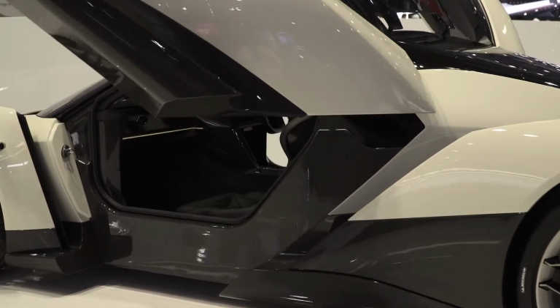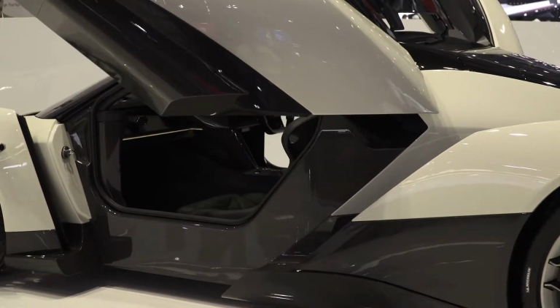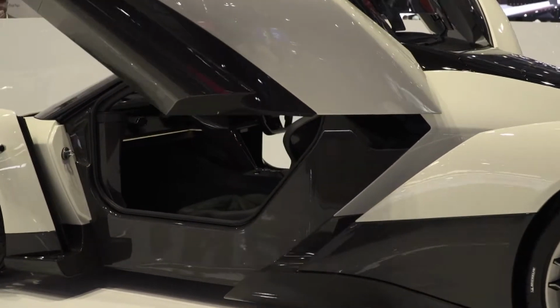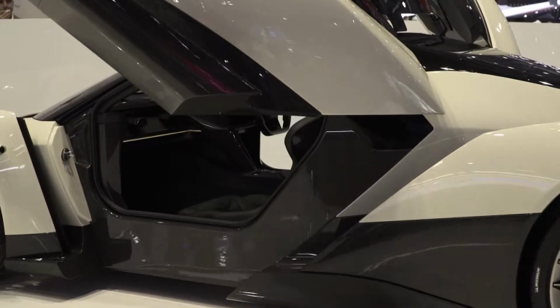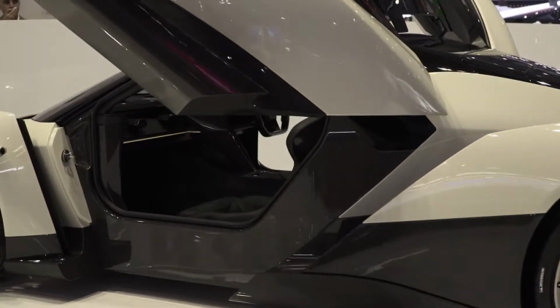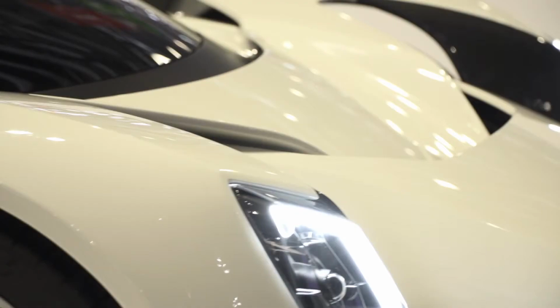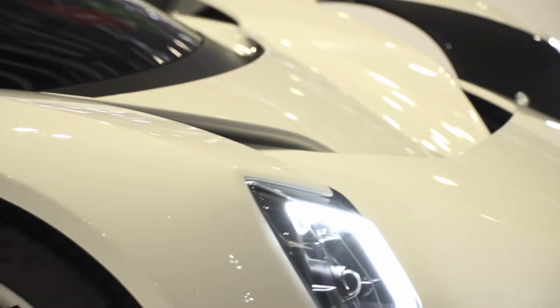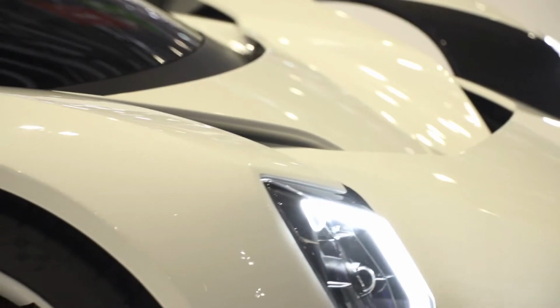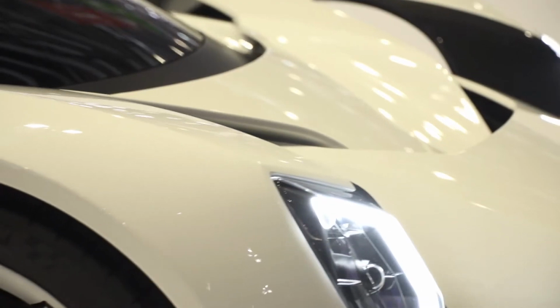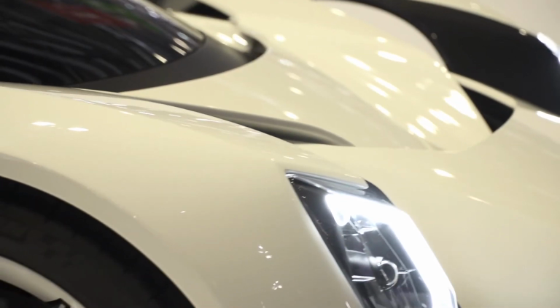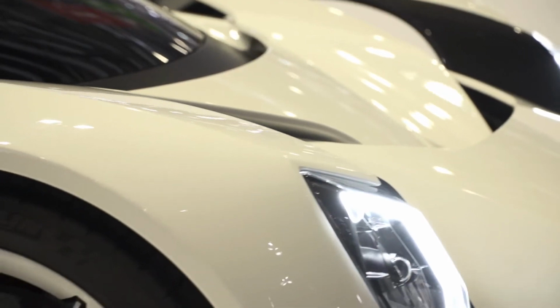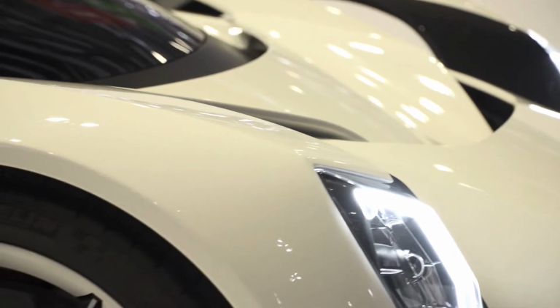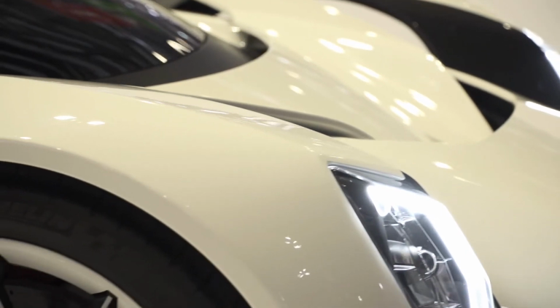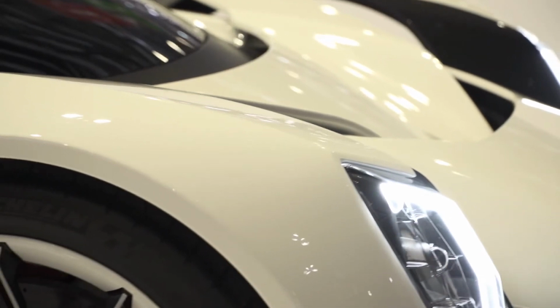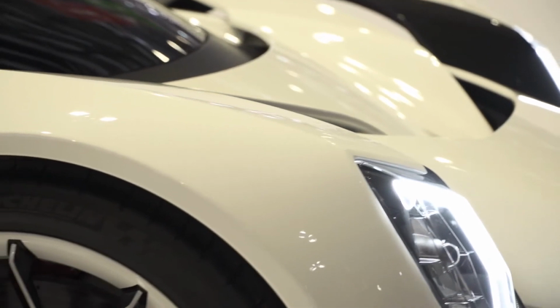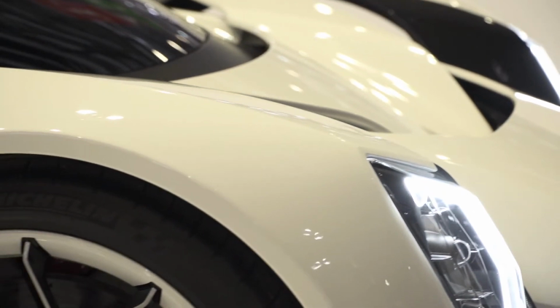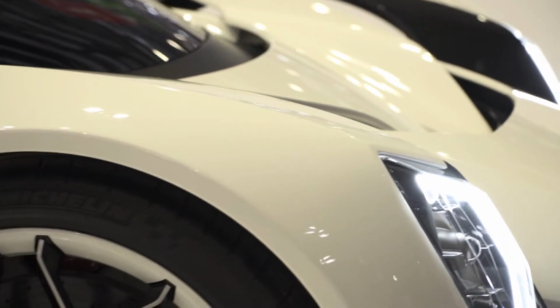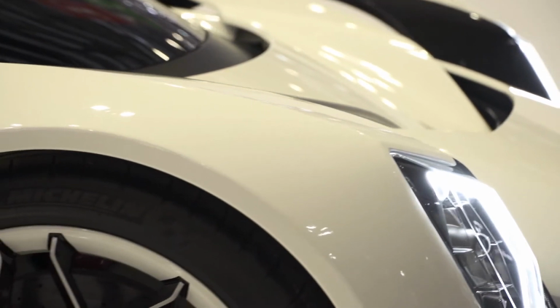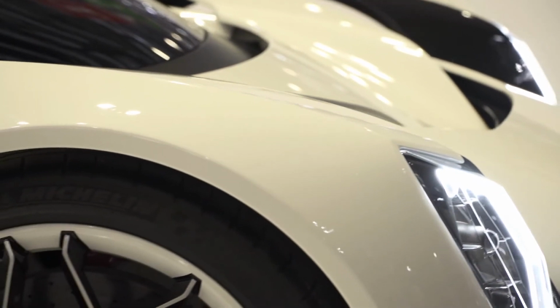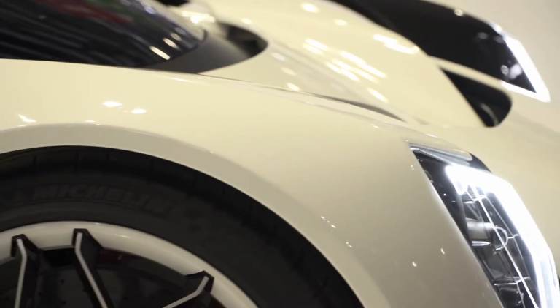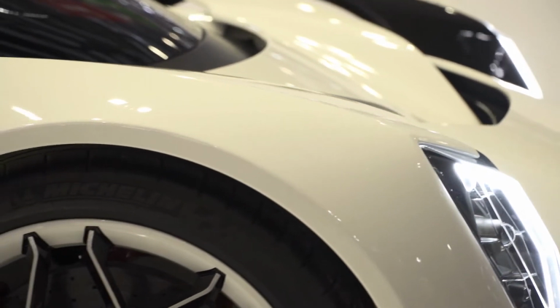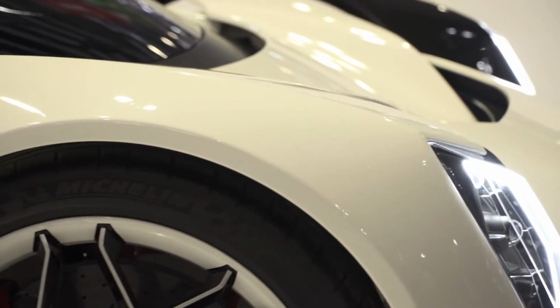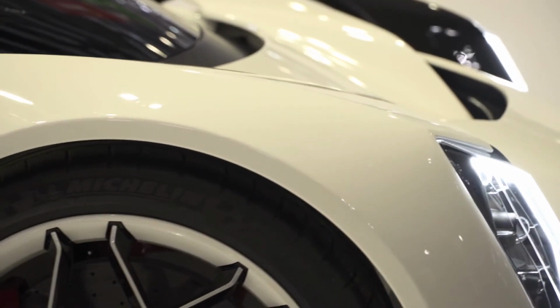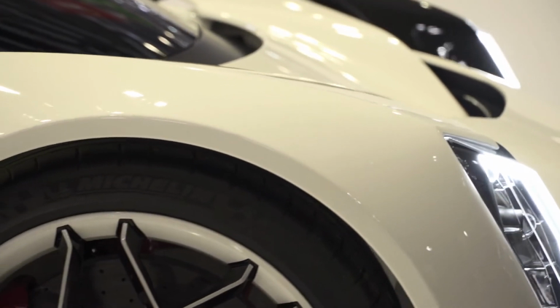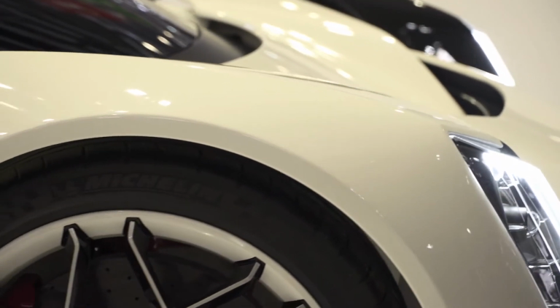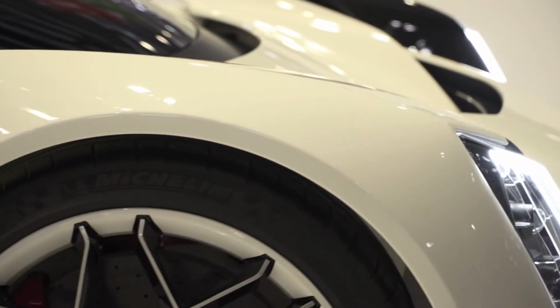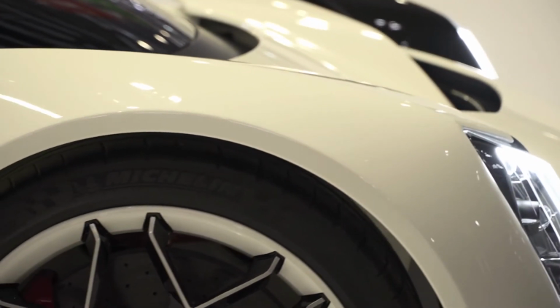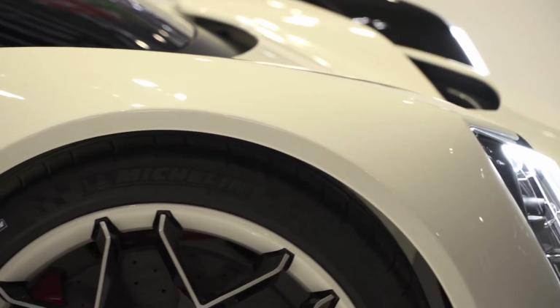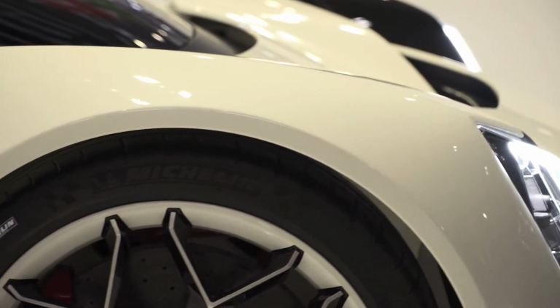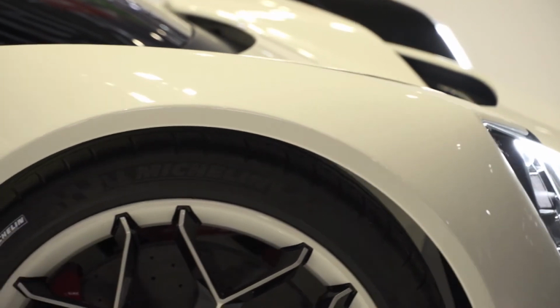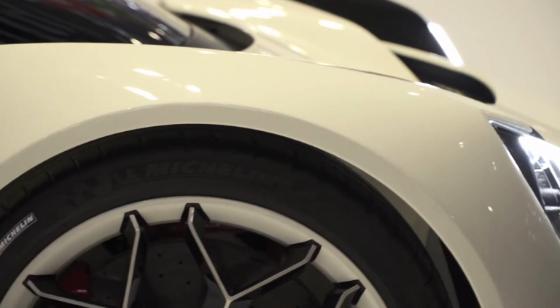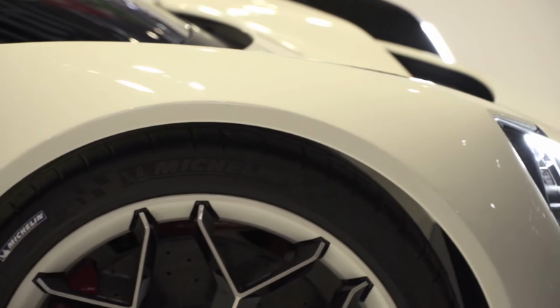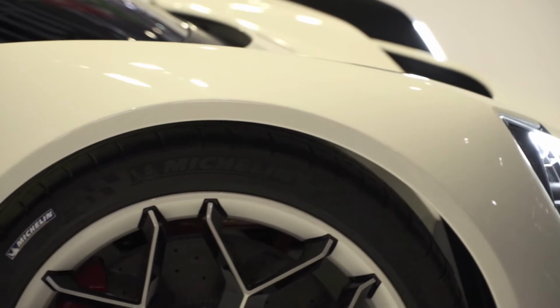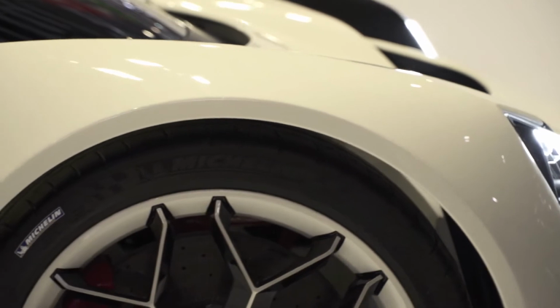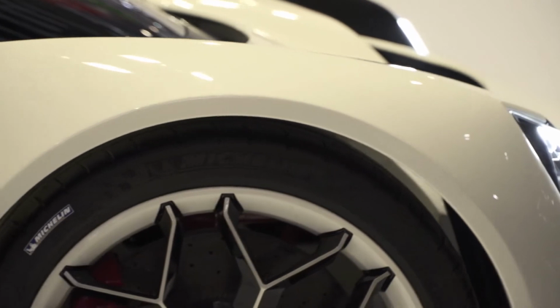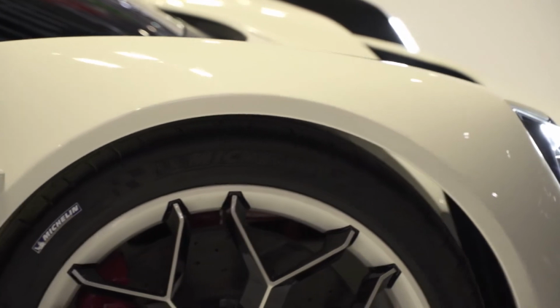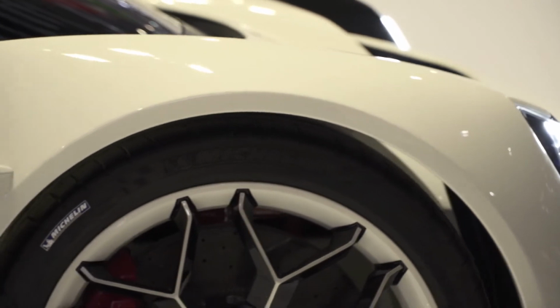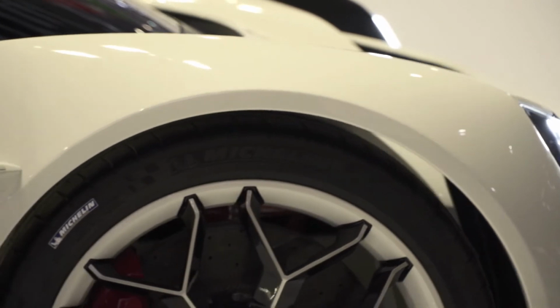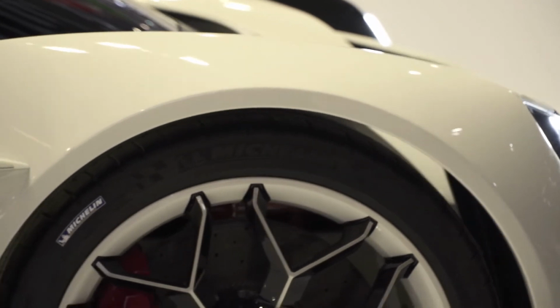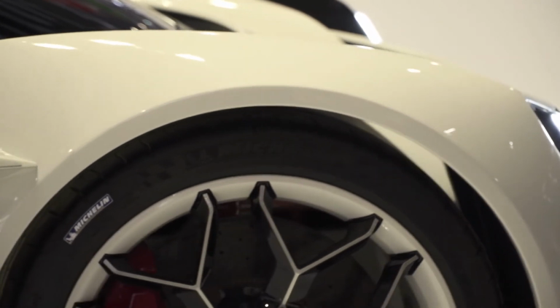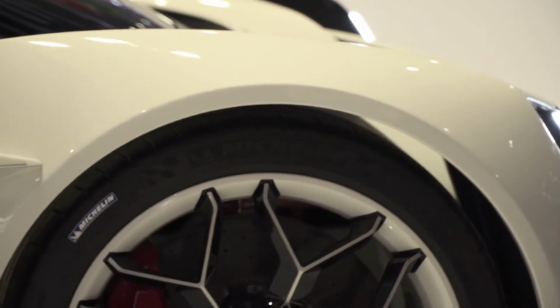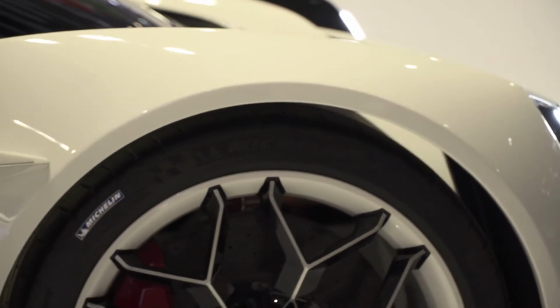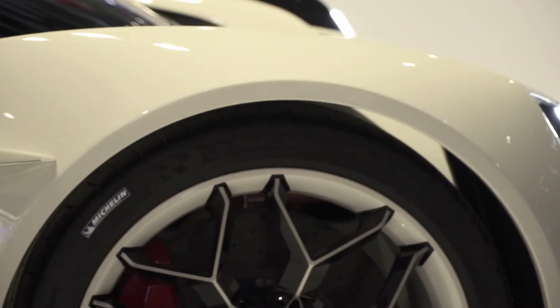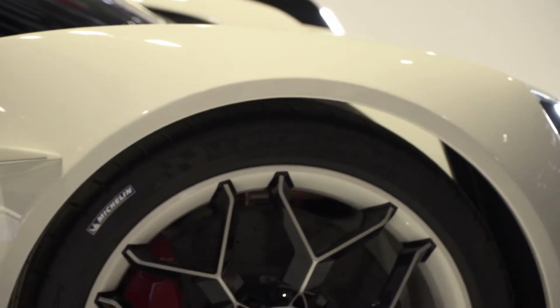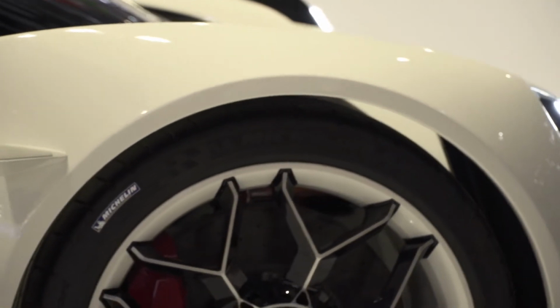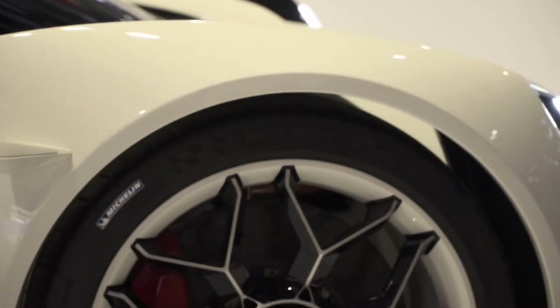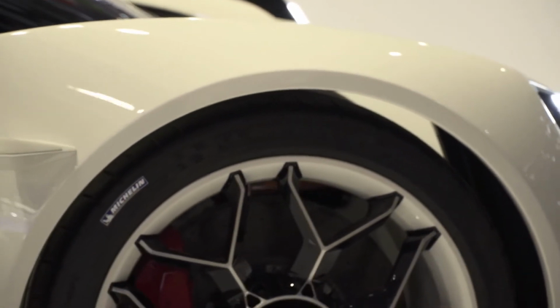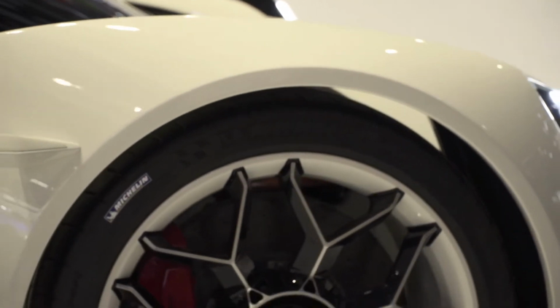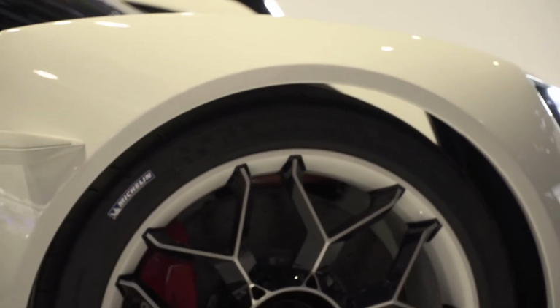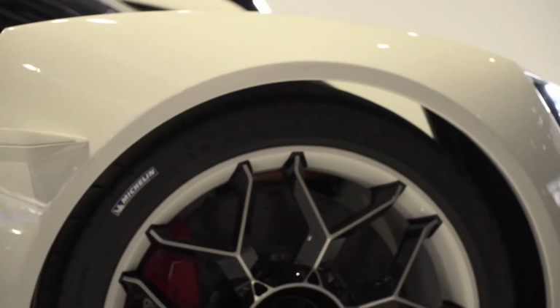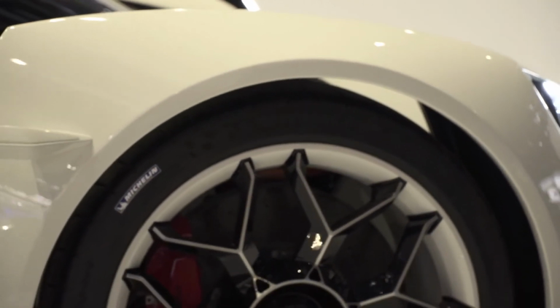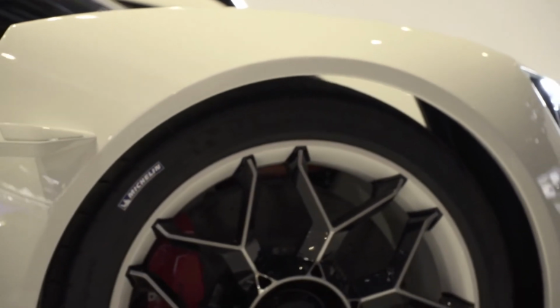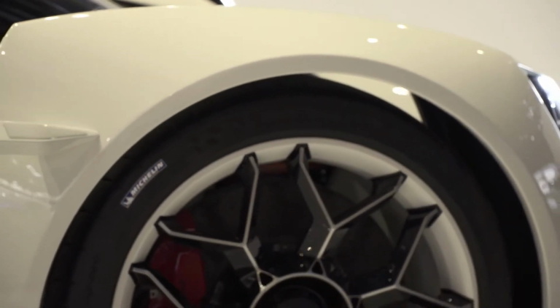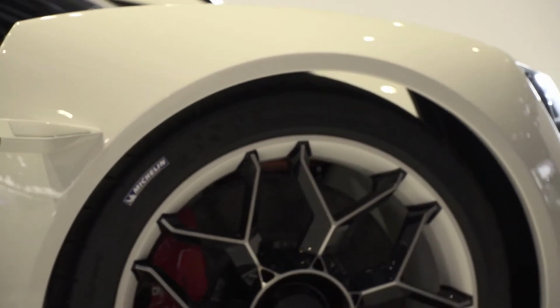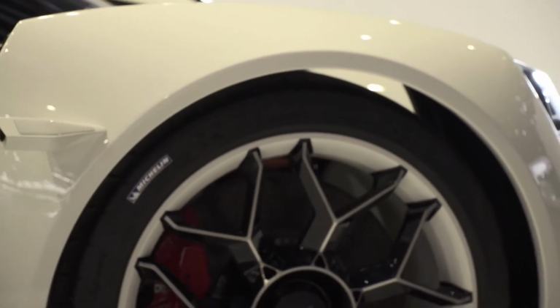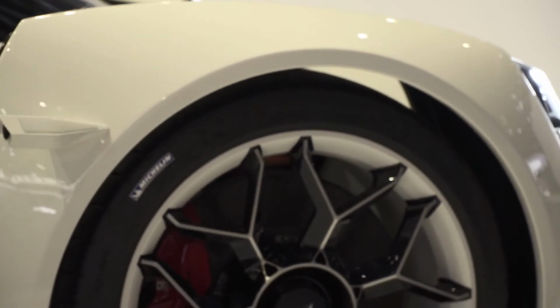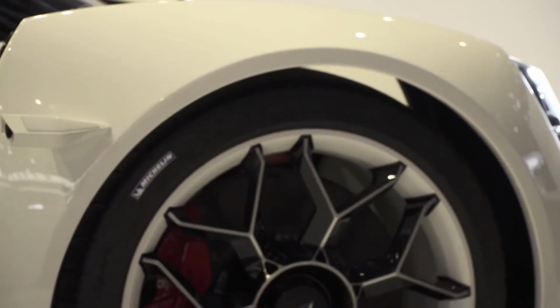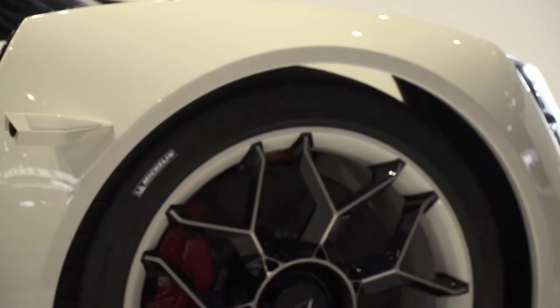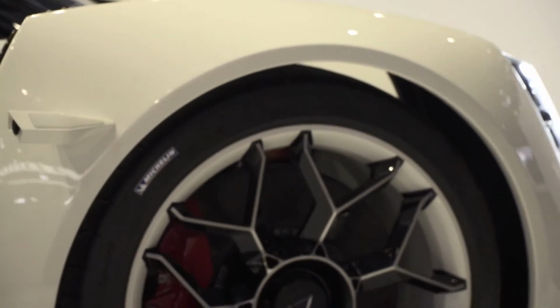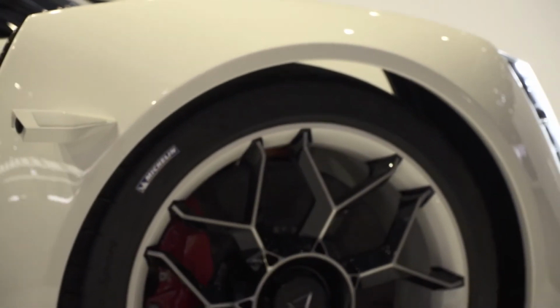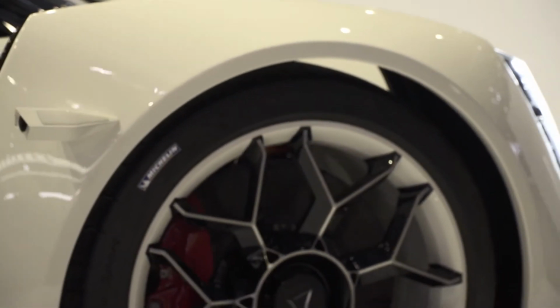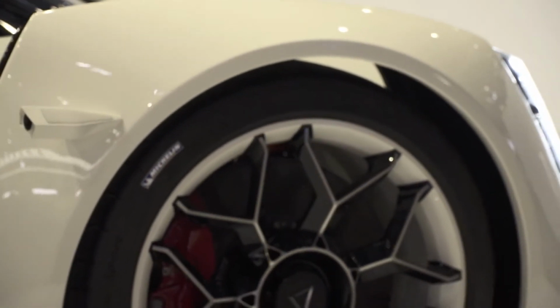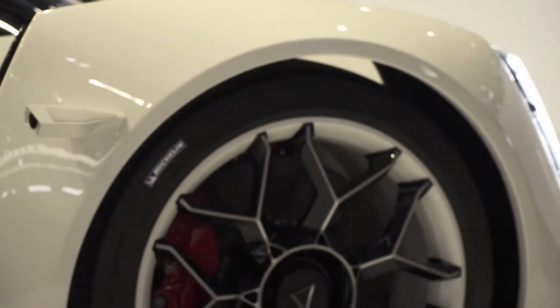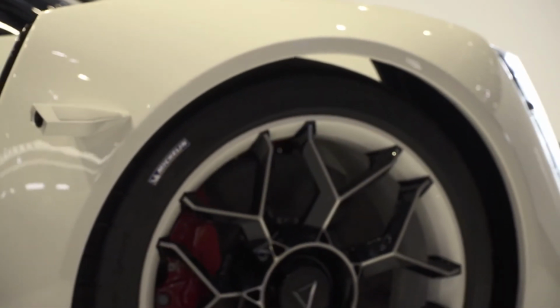The car accelerates to high speeds in just 2.7 seconds, and the Dendrobium will also feature the latest lithium-ion battery.